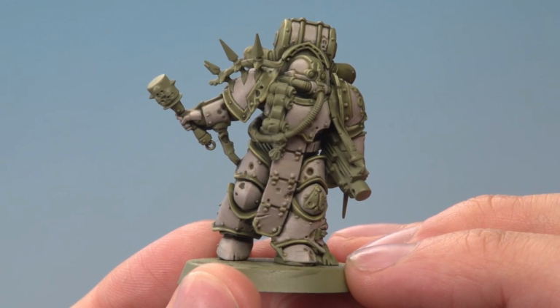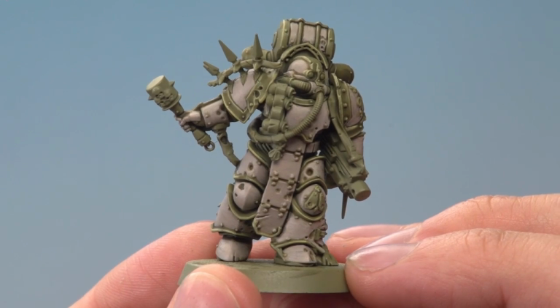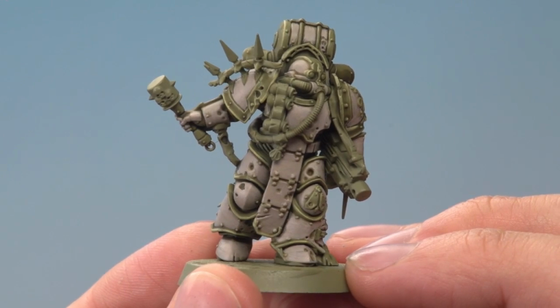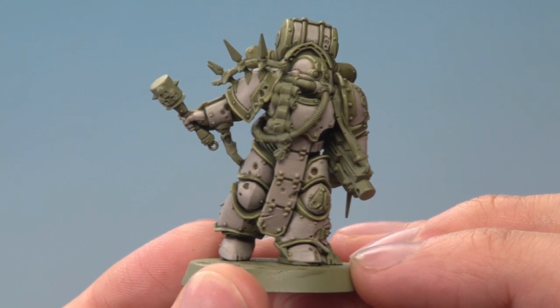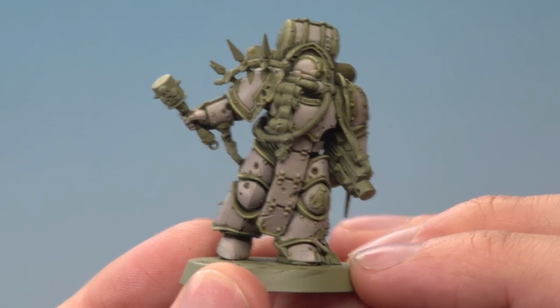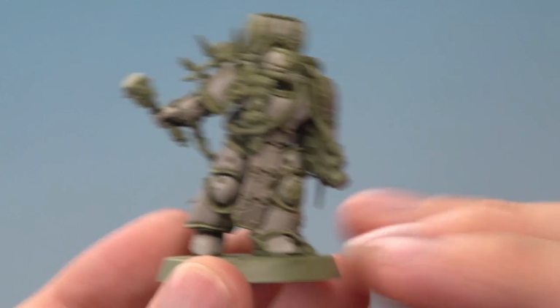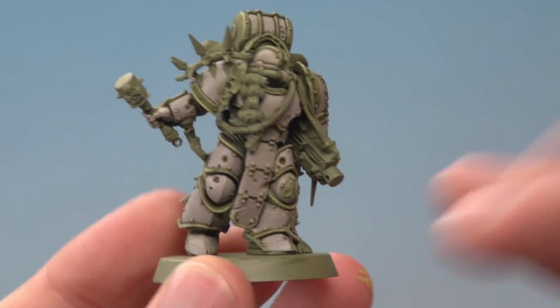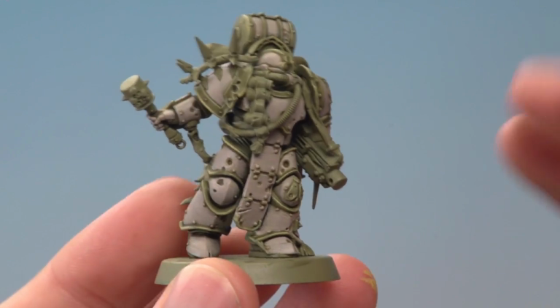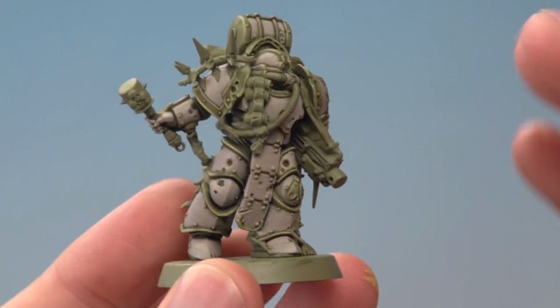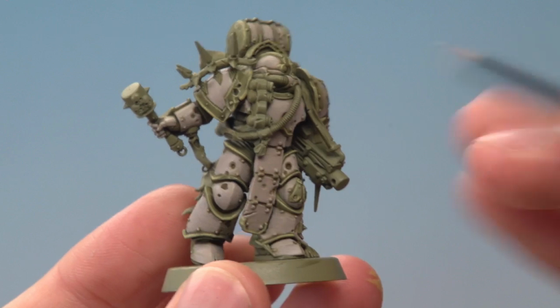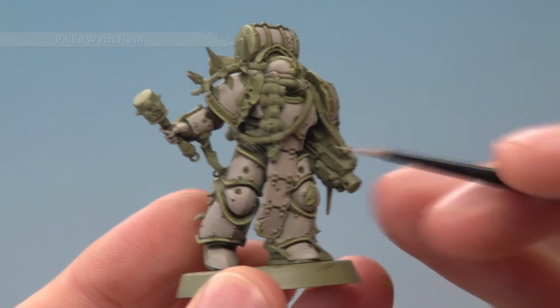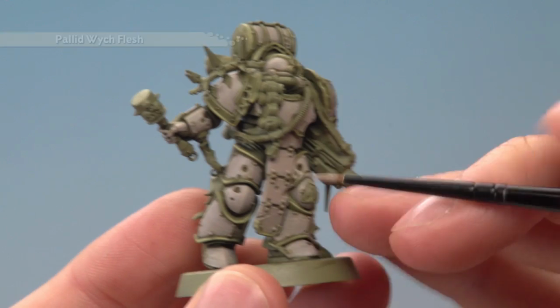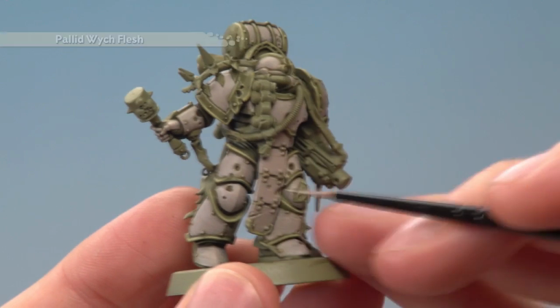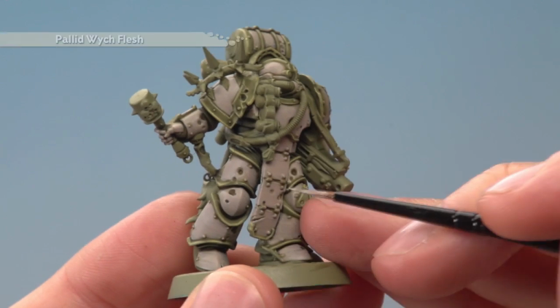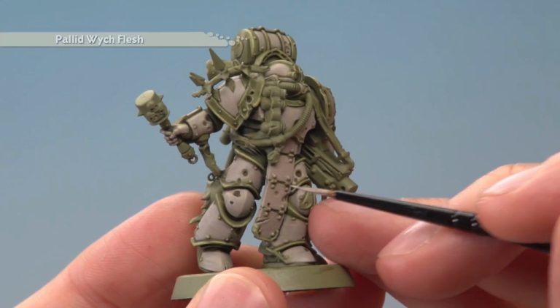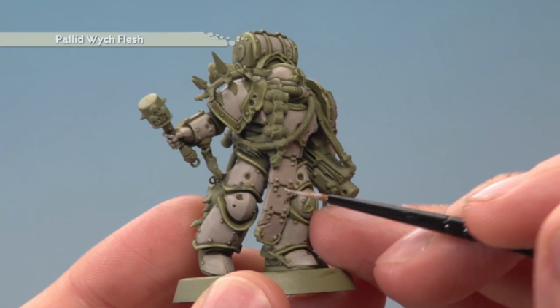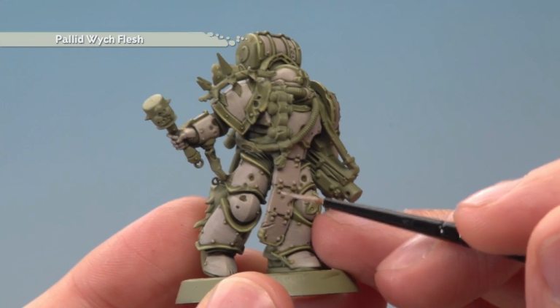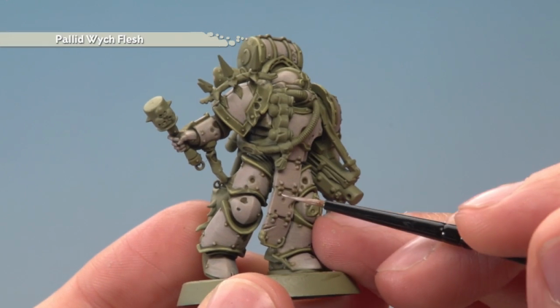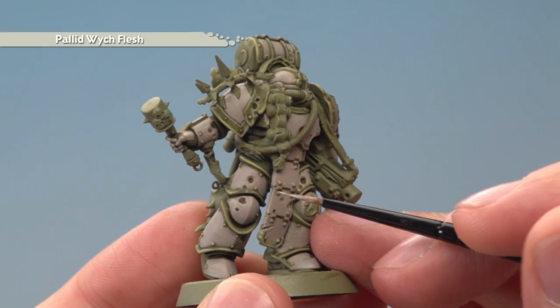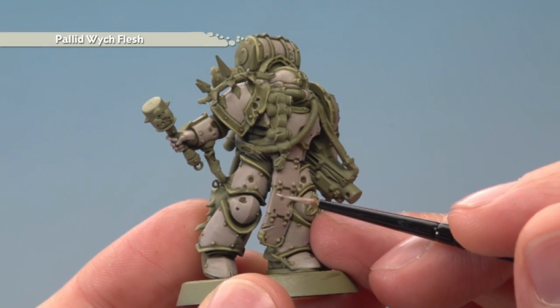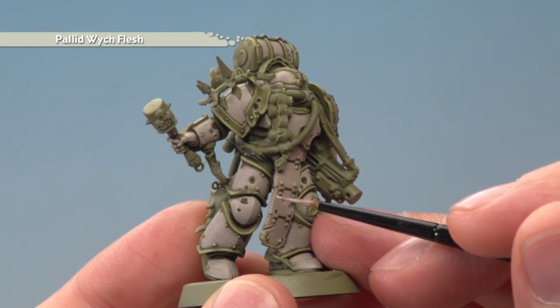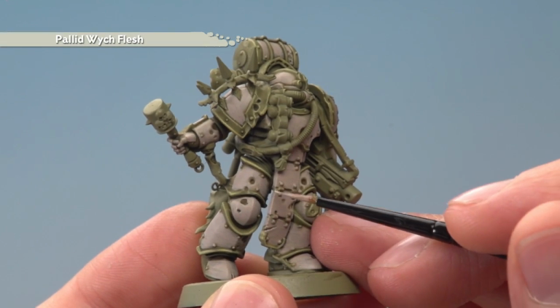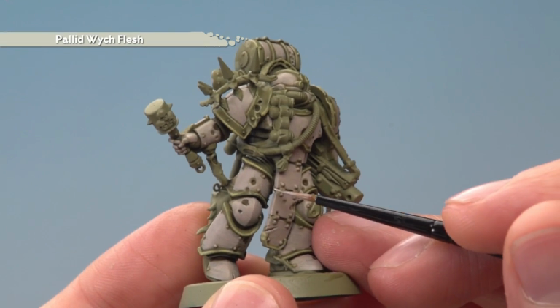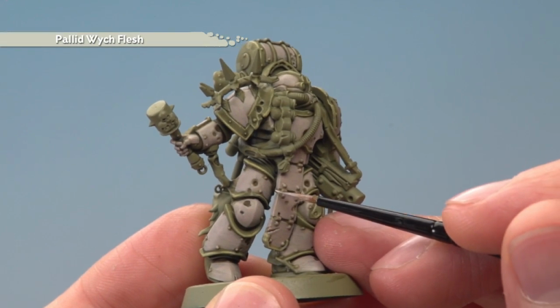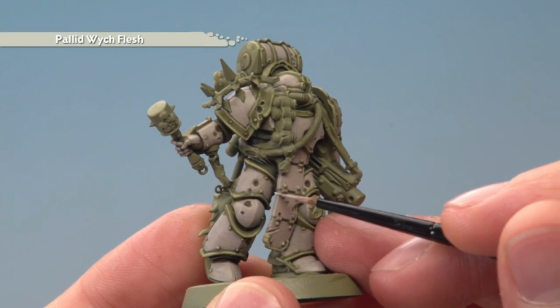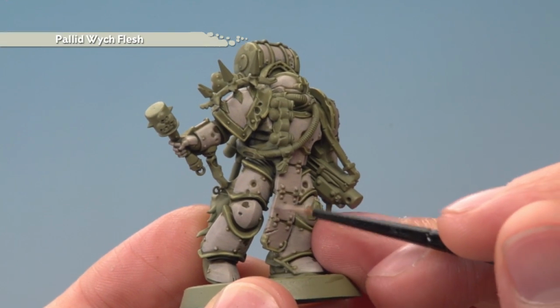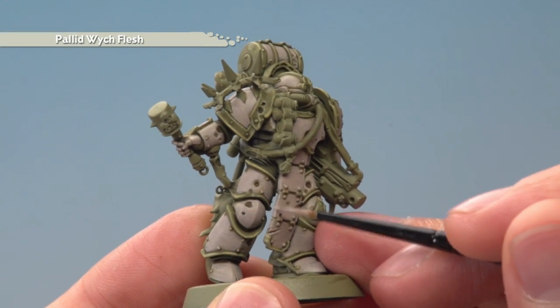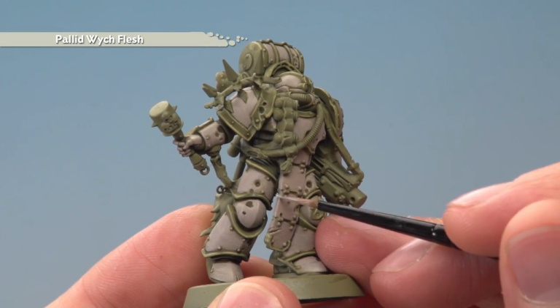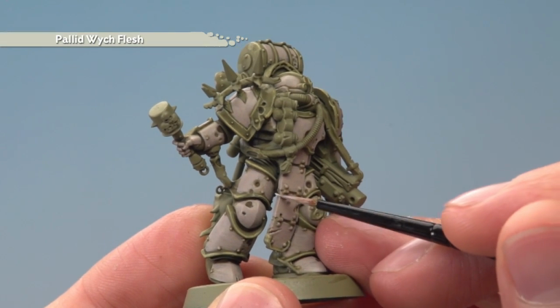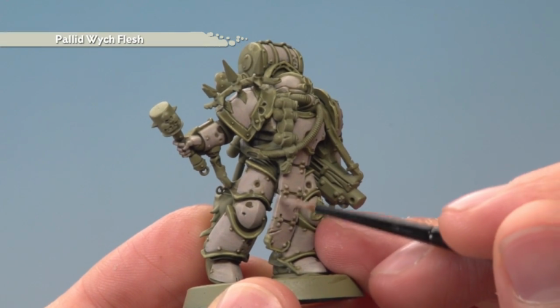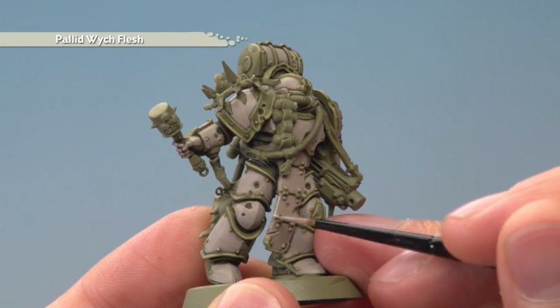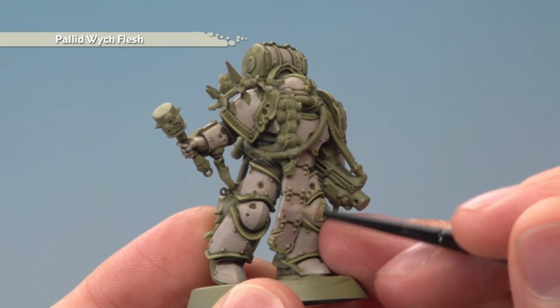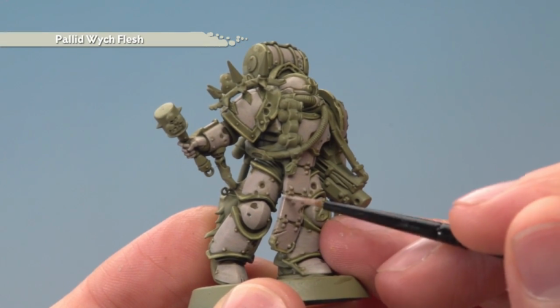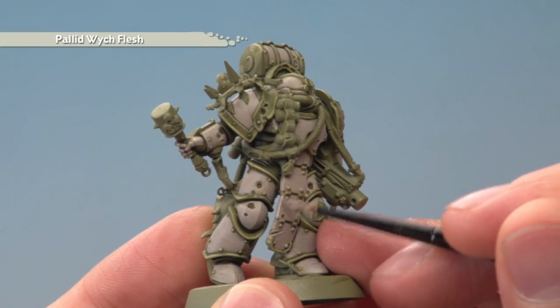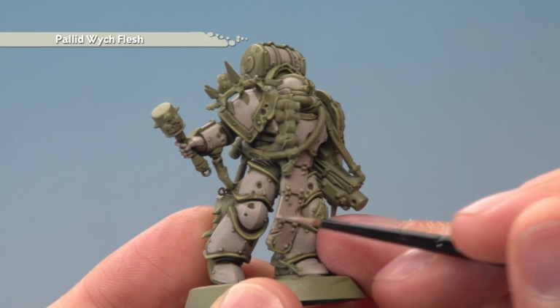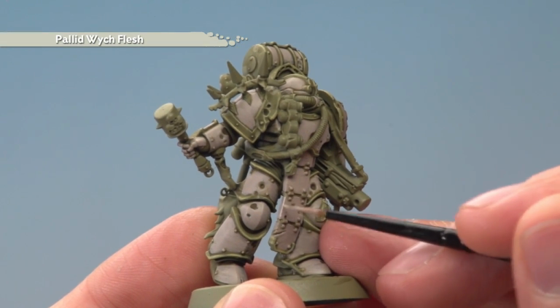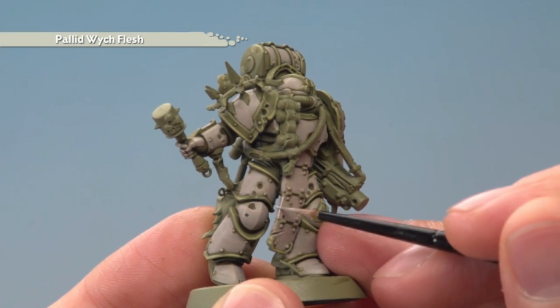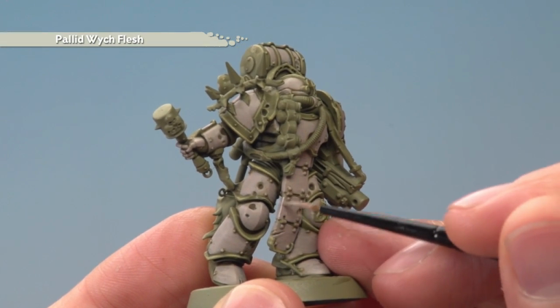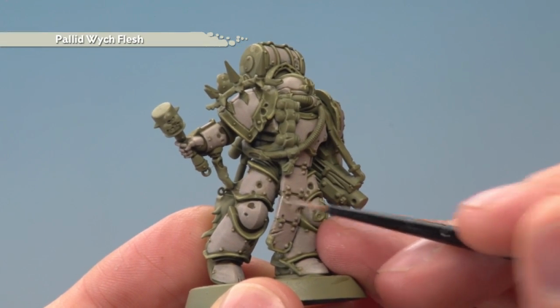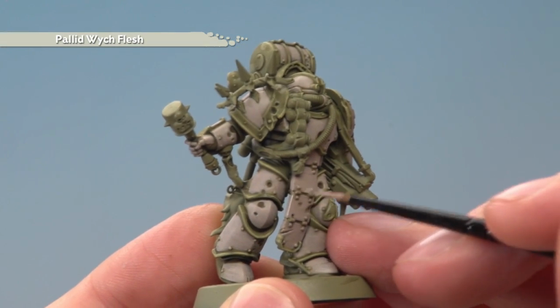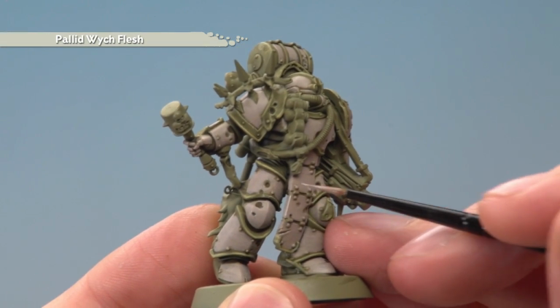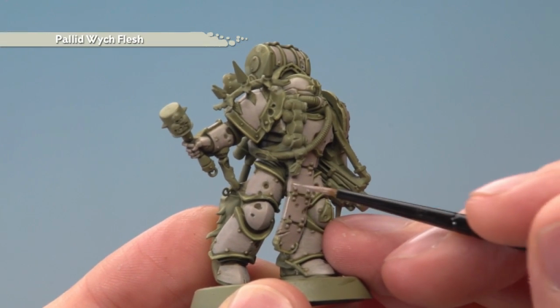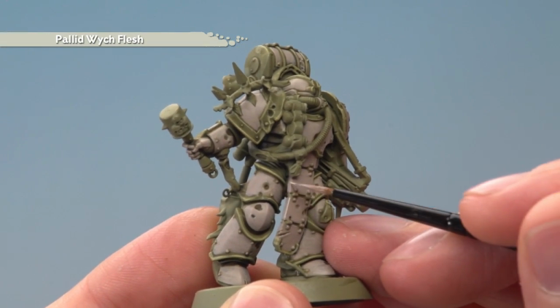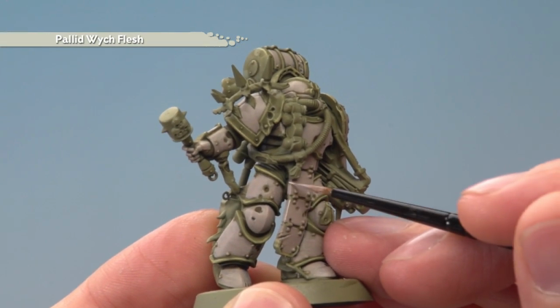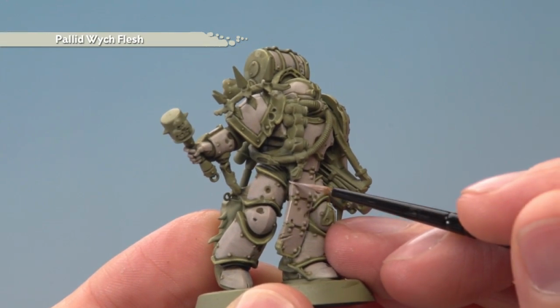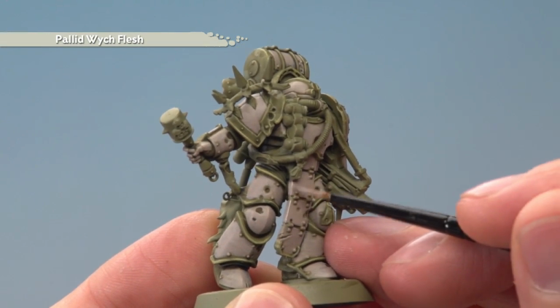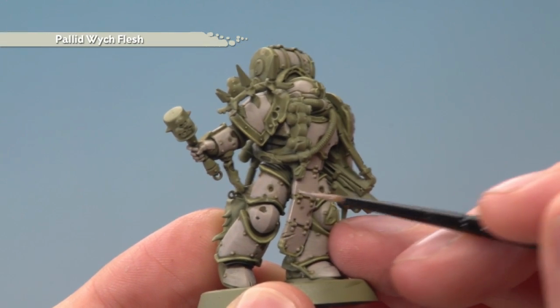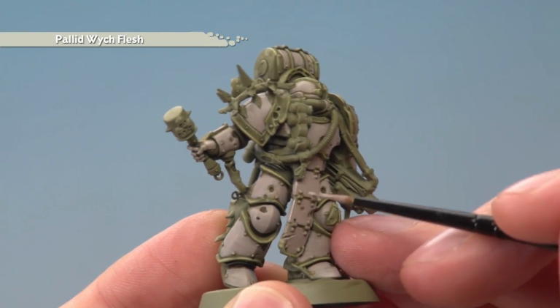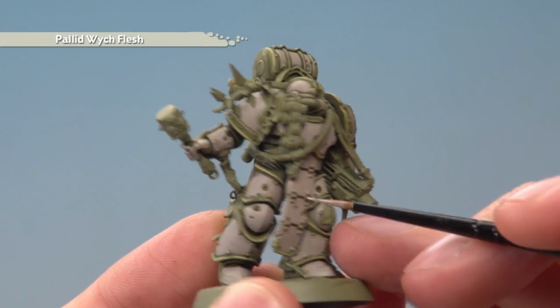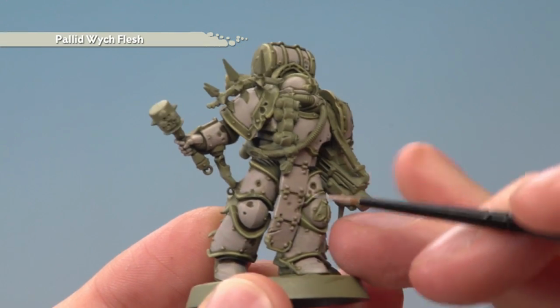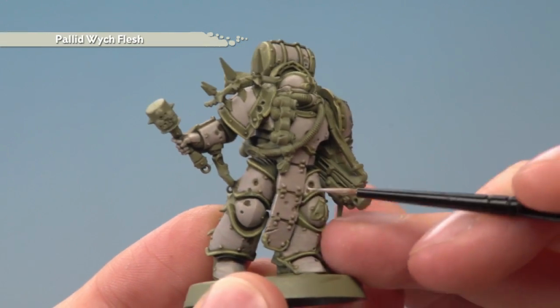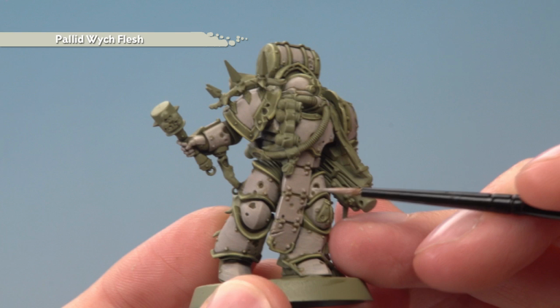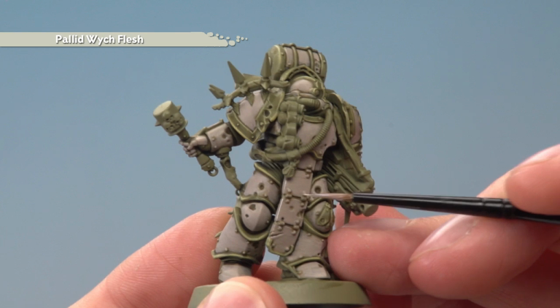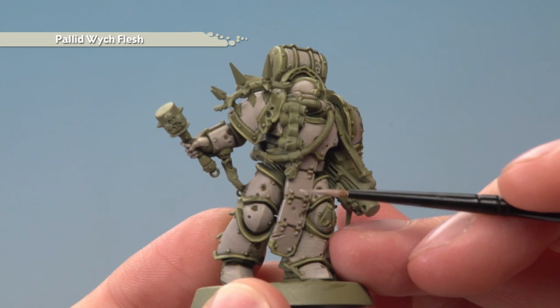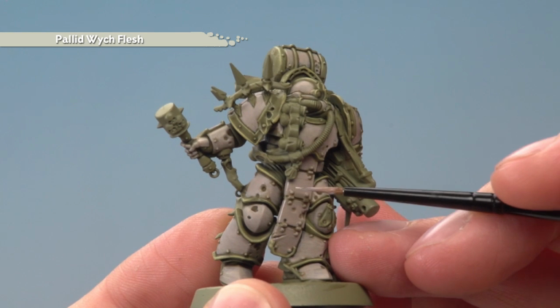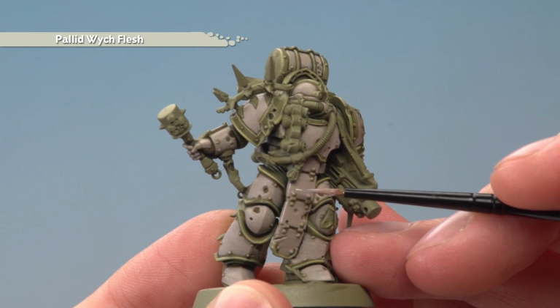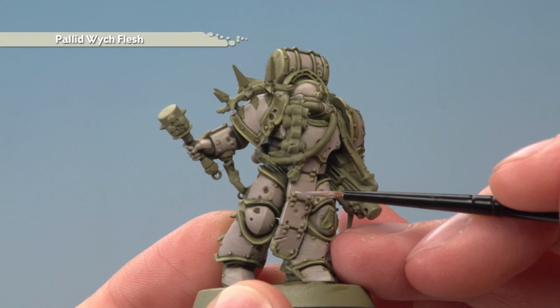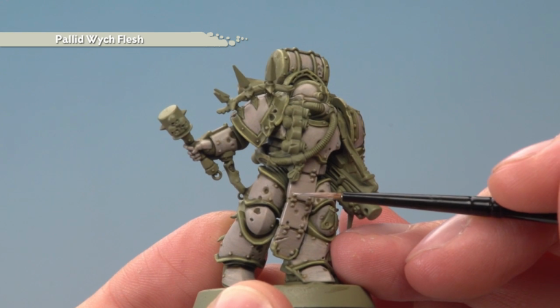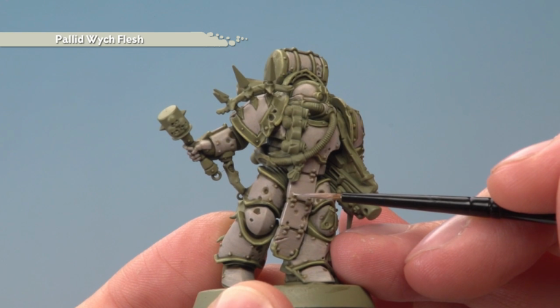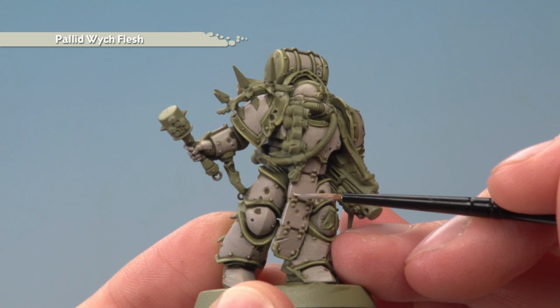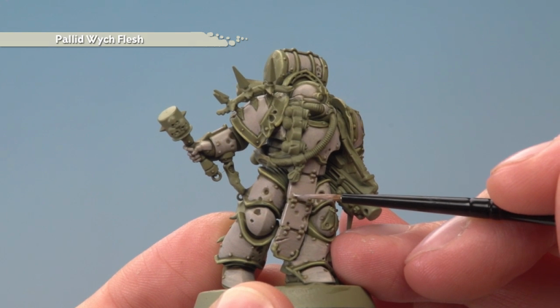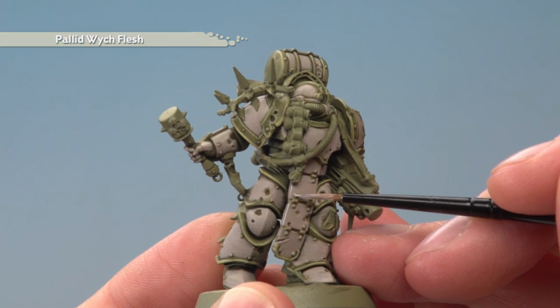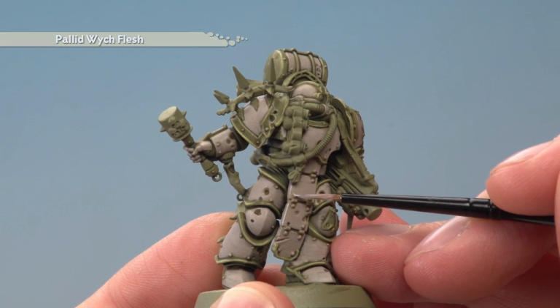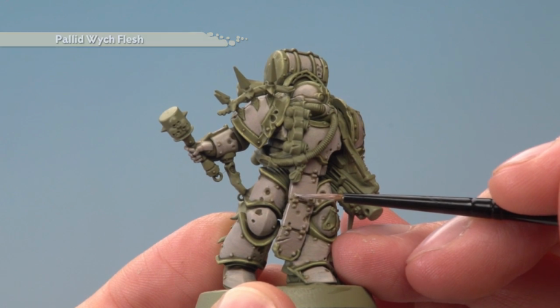Finally, we're ready to highlight all the white details using Pallid Witch Flesh. Follow along all the sharp edges once more, but be sure to pick out all the rivets too.